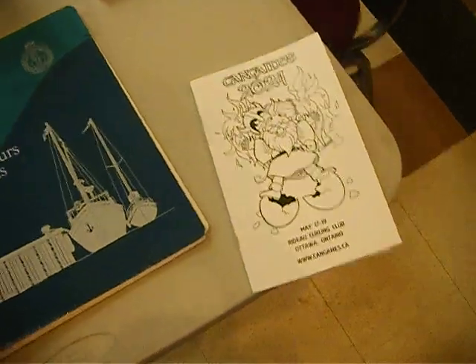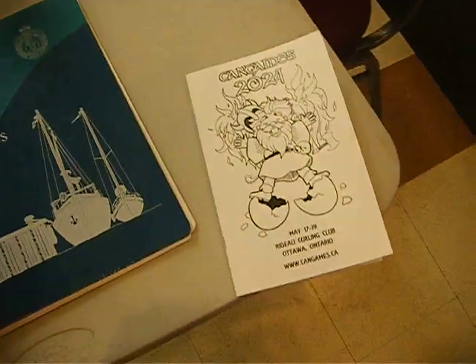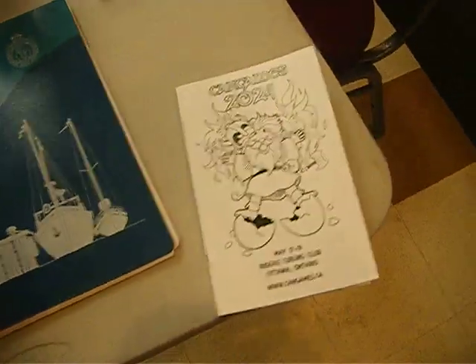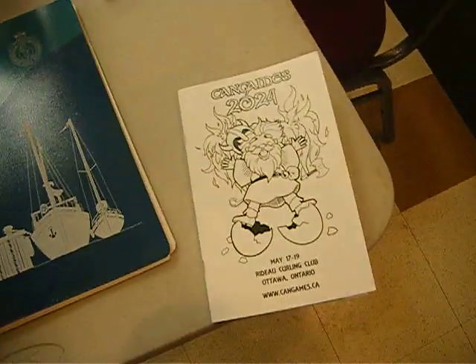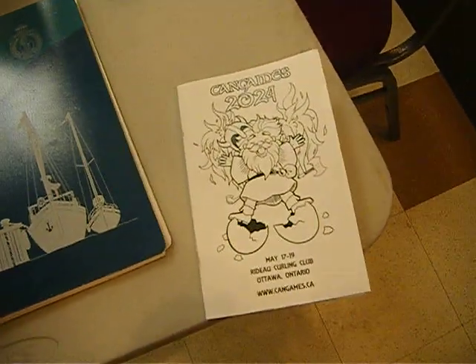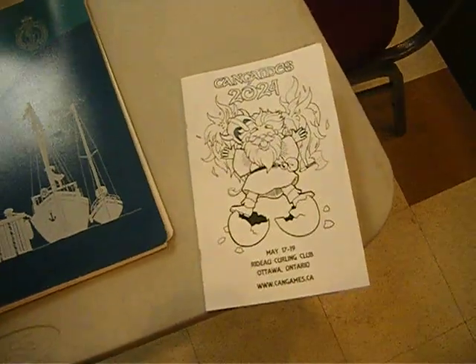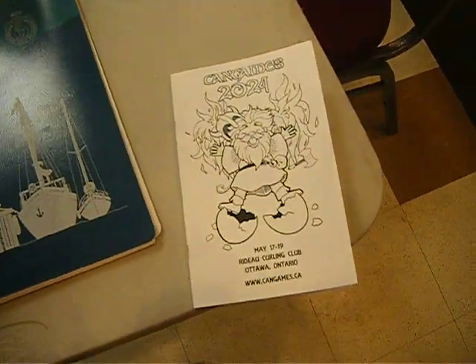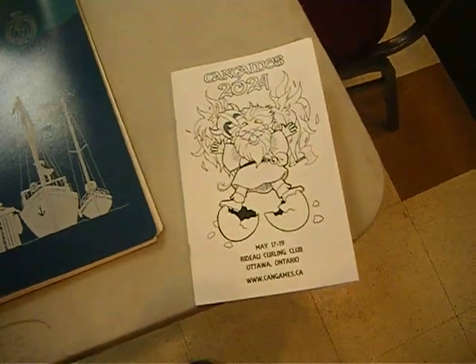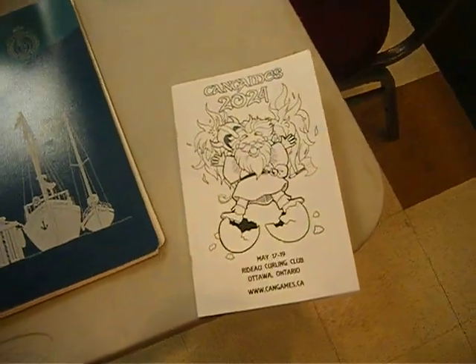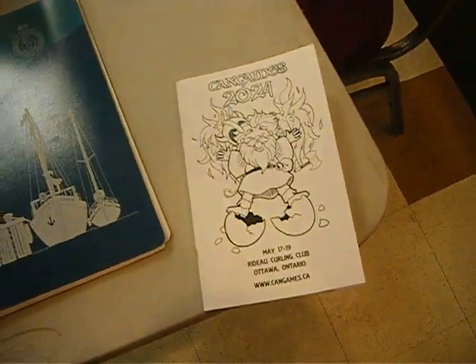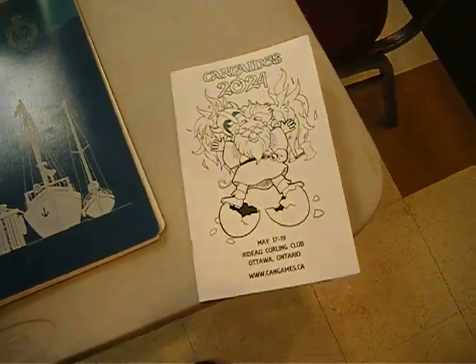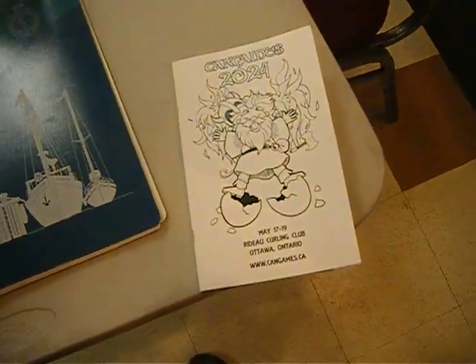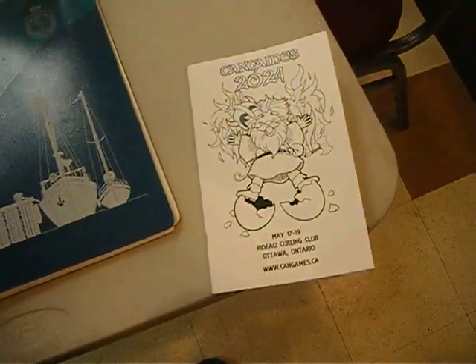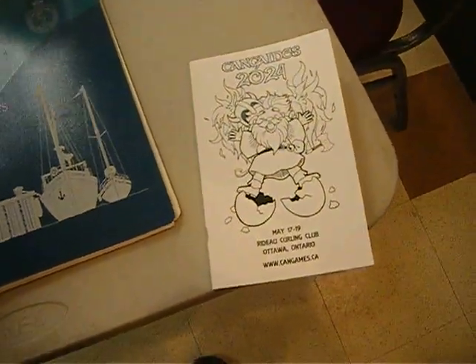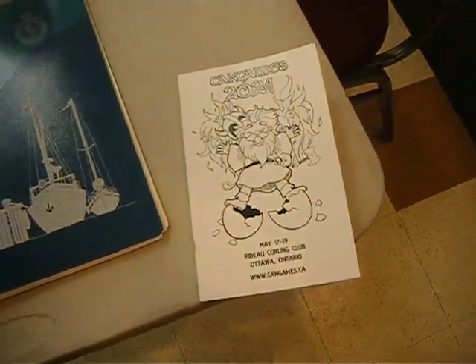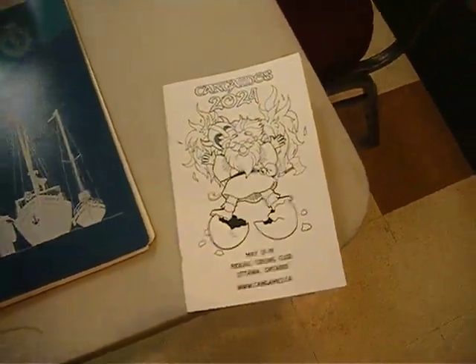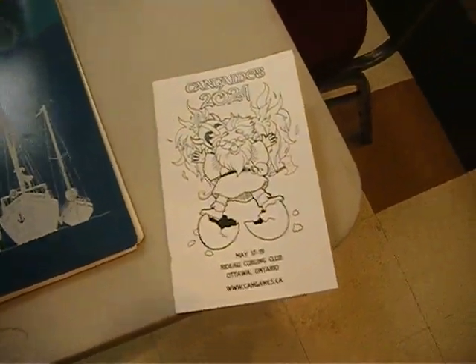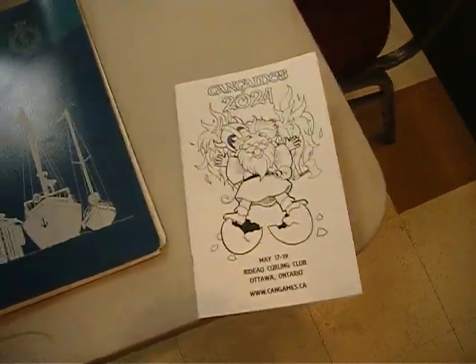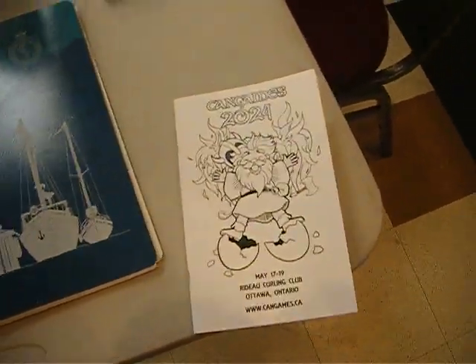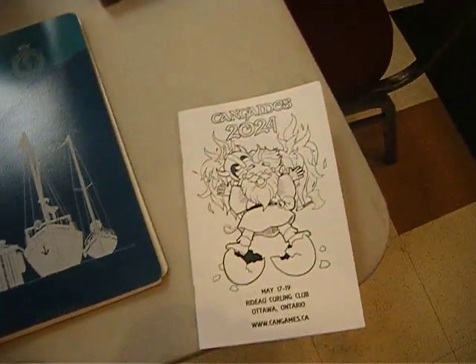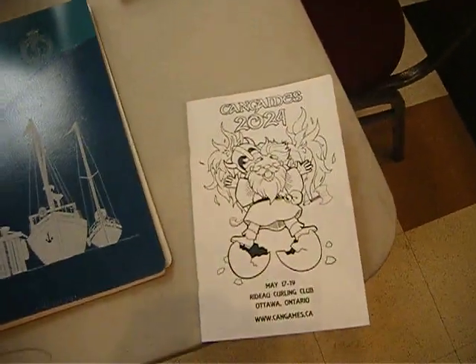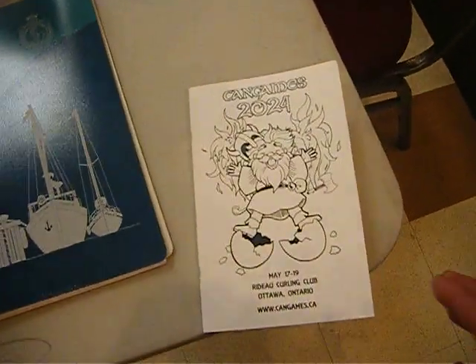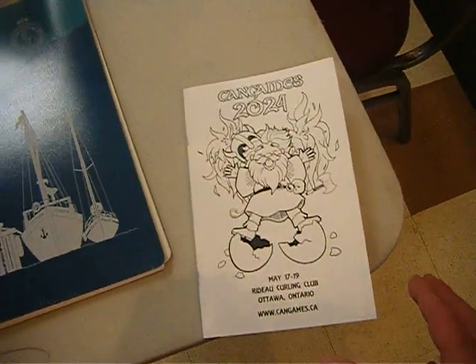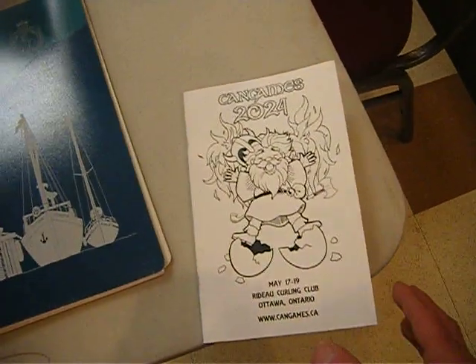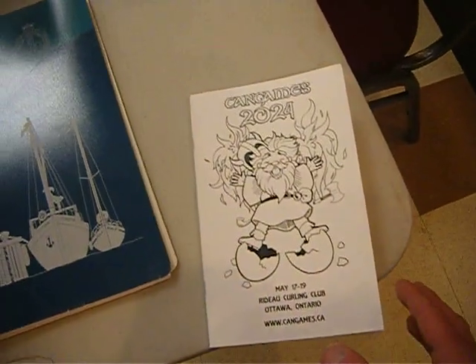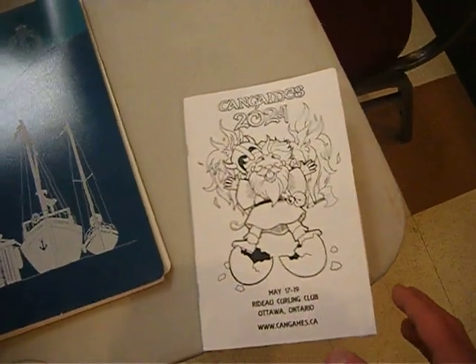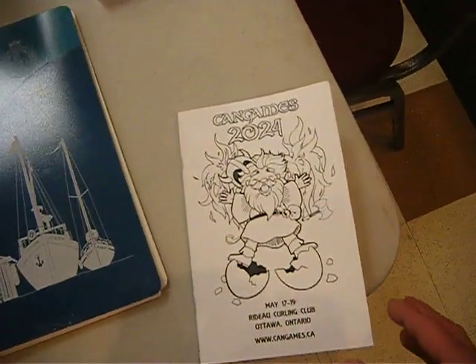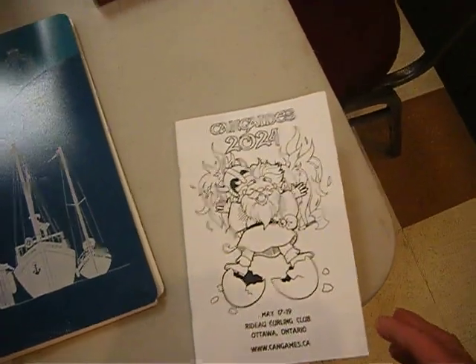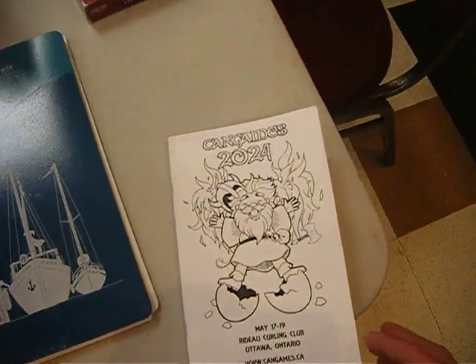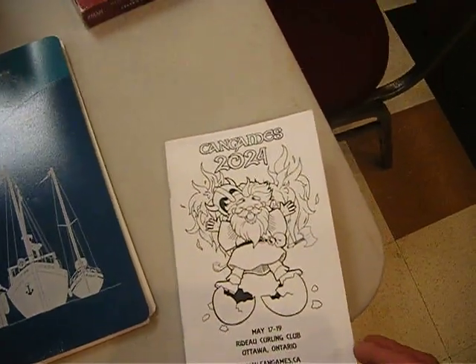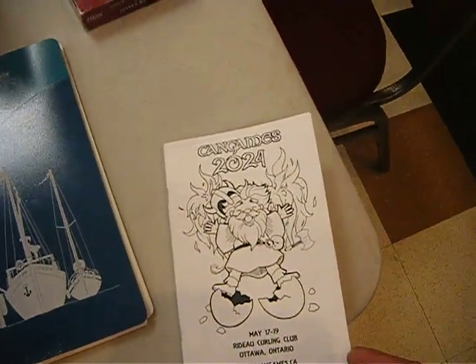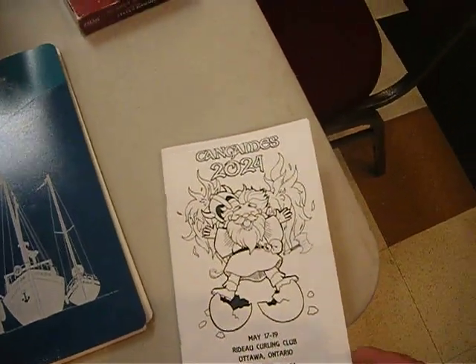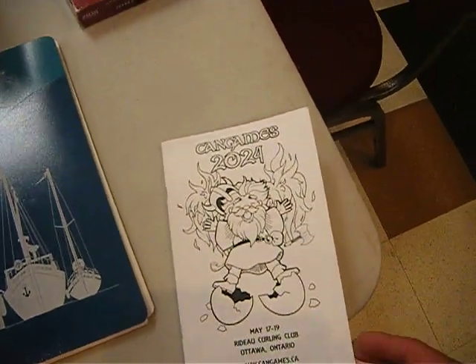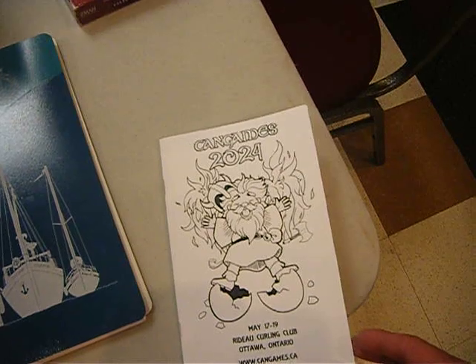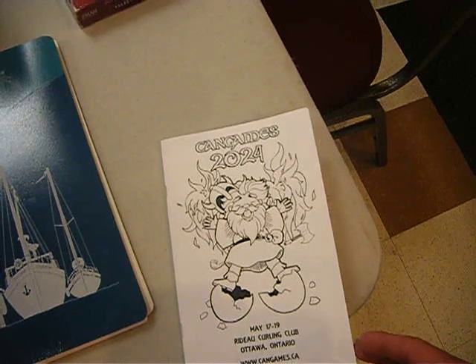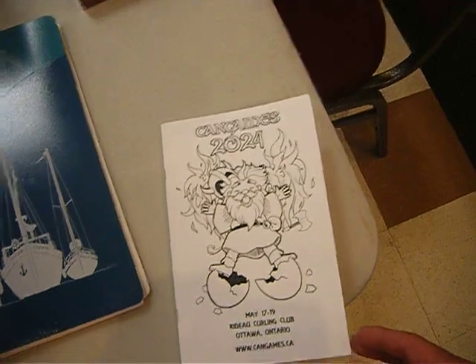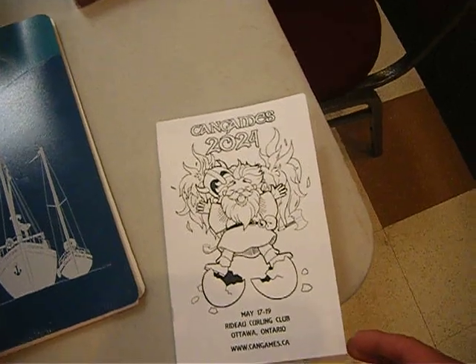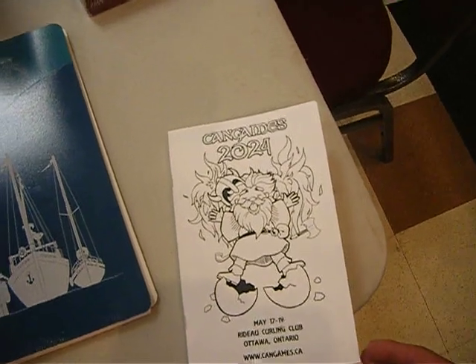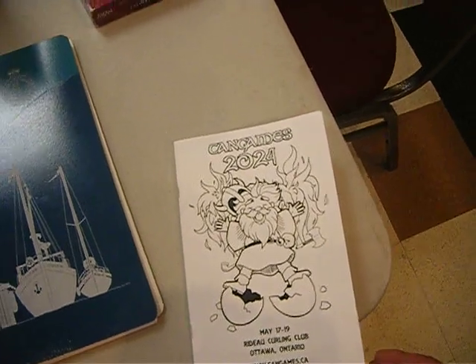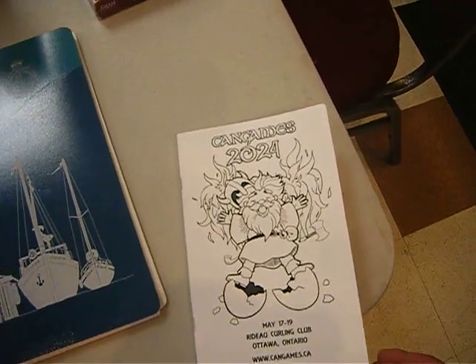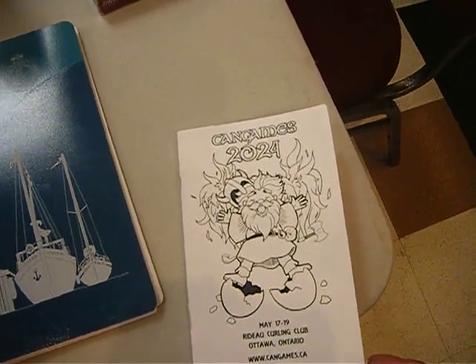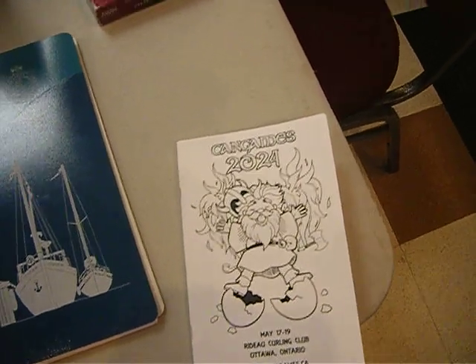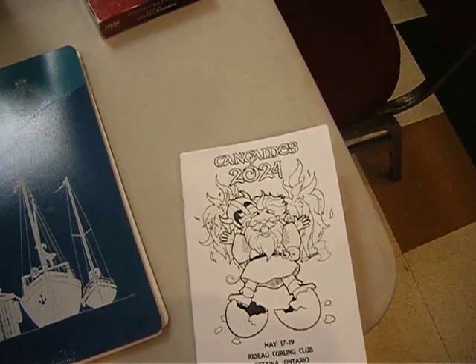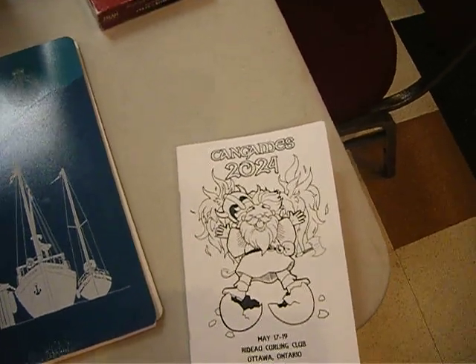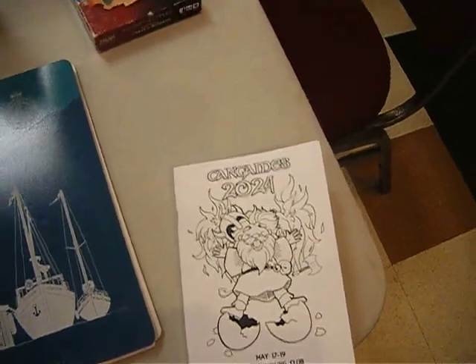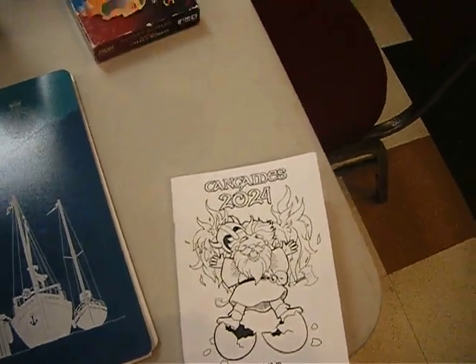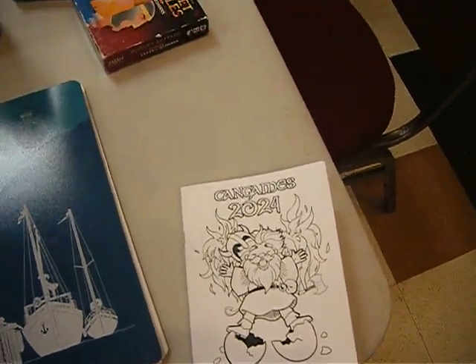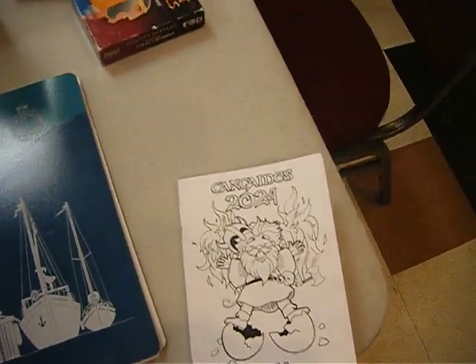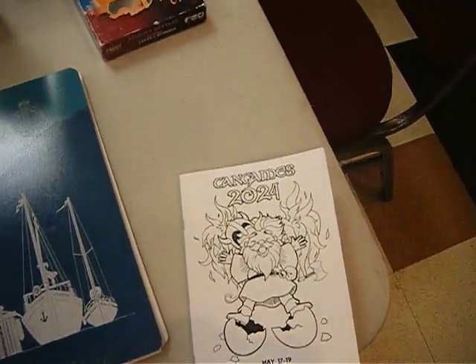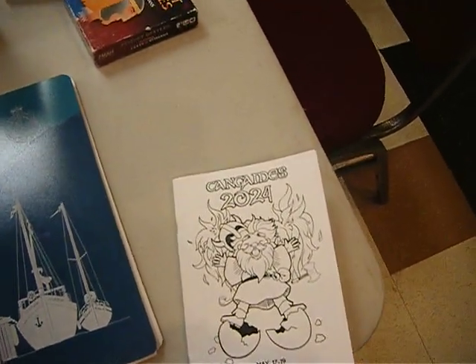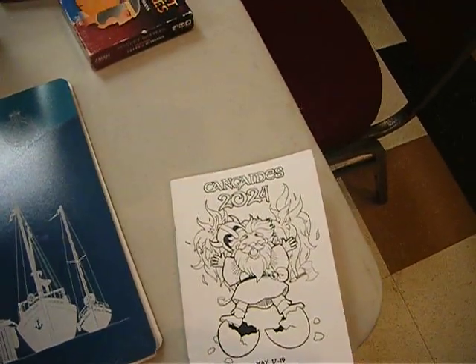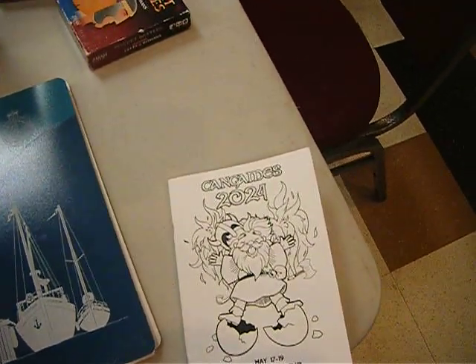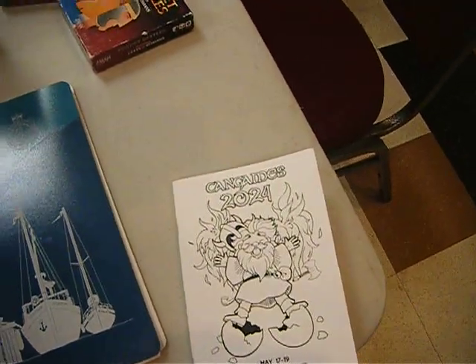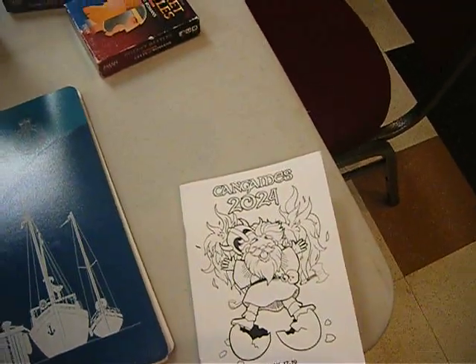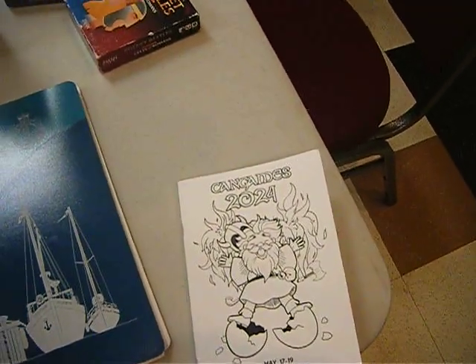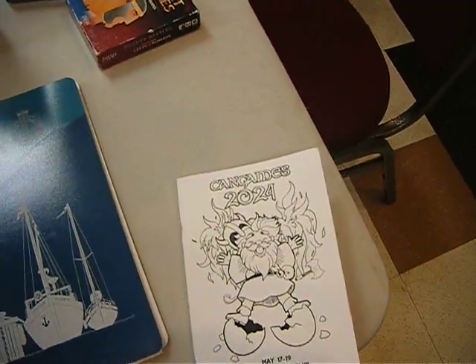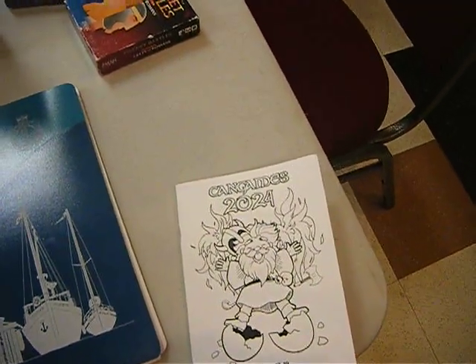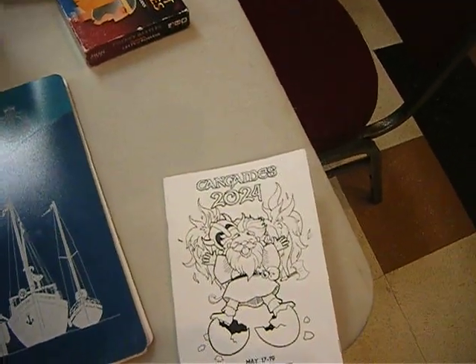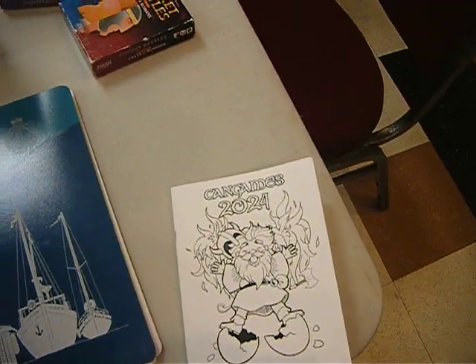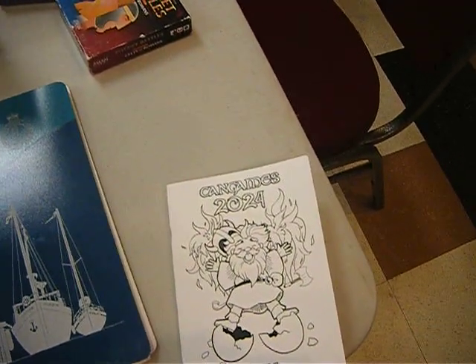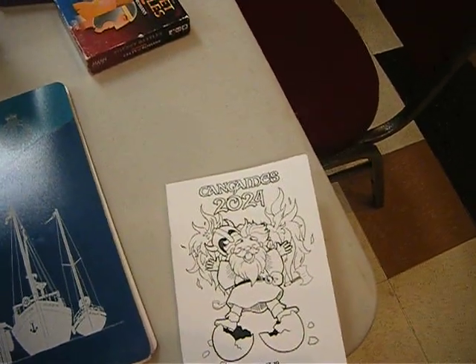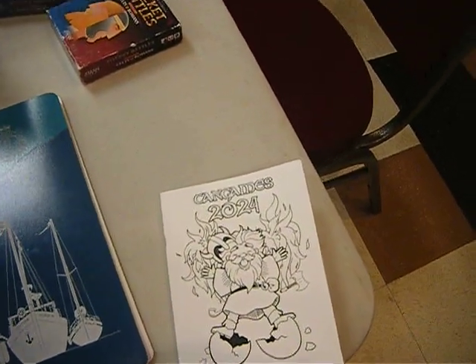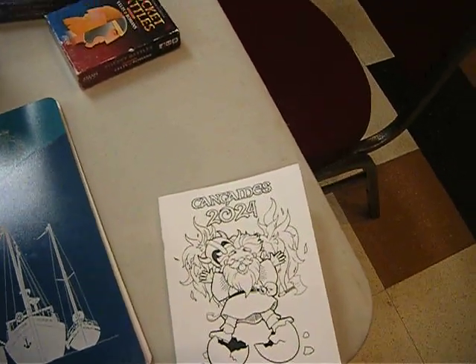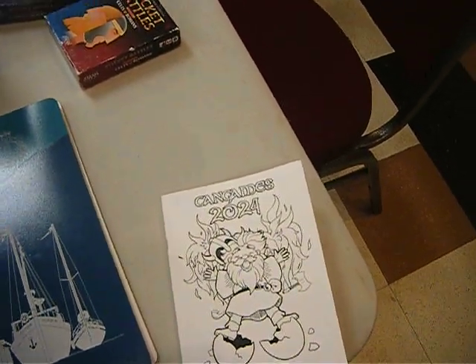Alright, yep, I'm at Ken Games for sure. It's super duper early. I'm shocked, actually — I'm the first person up here.